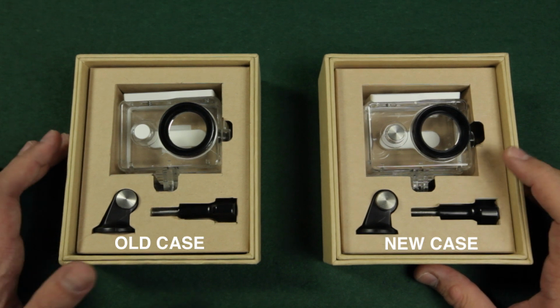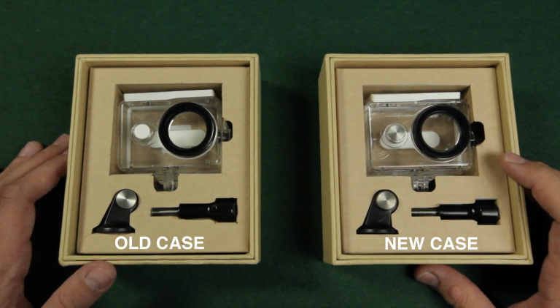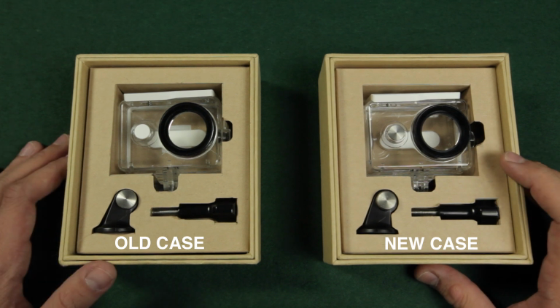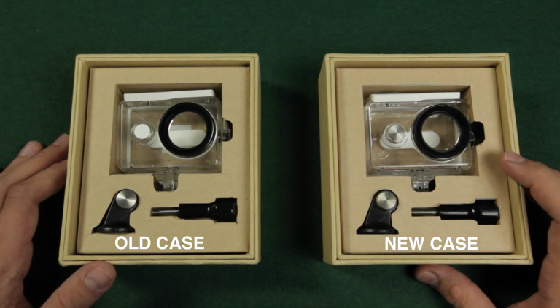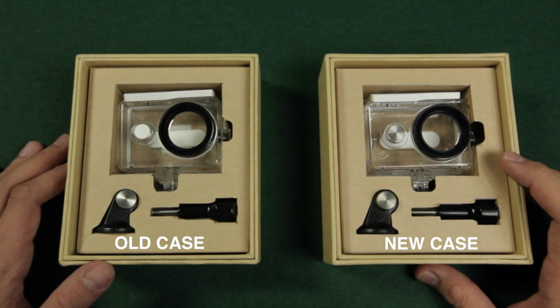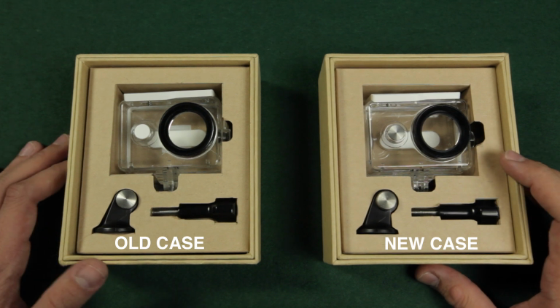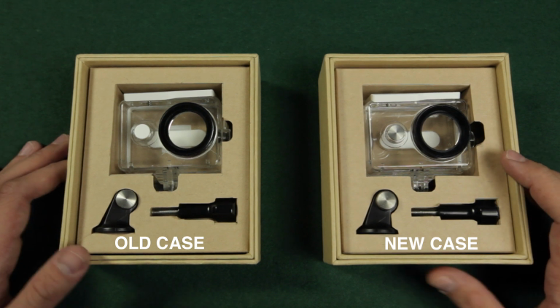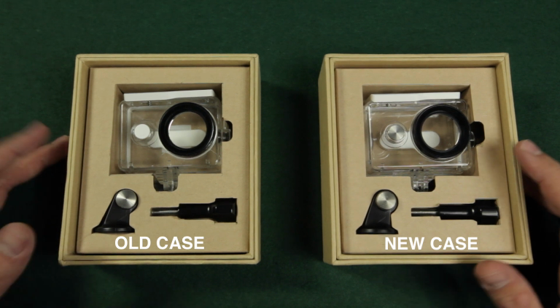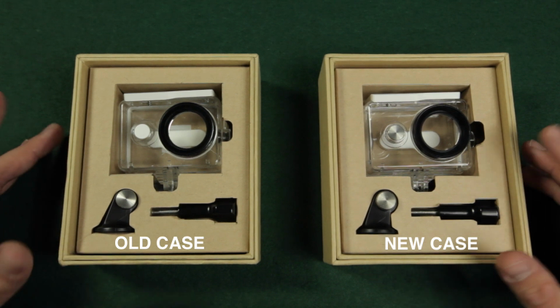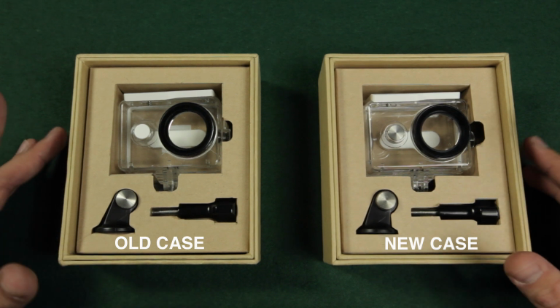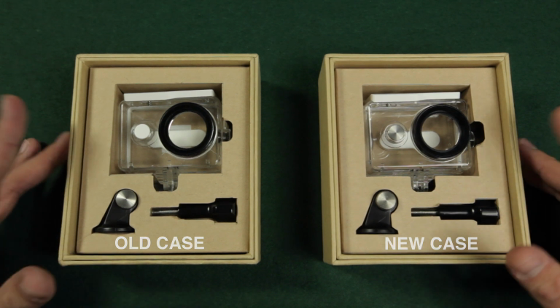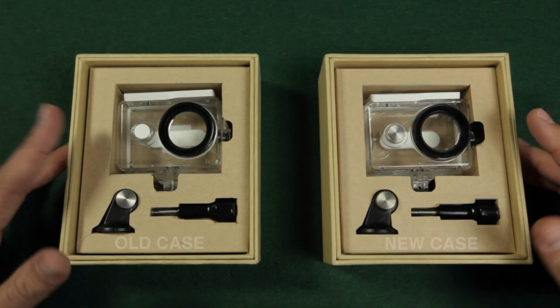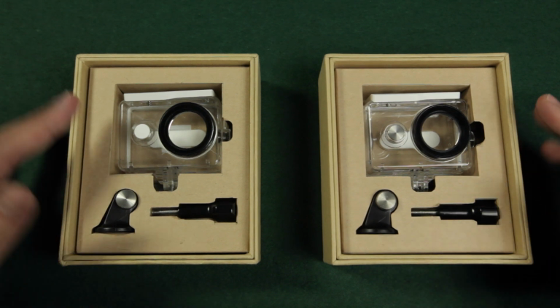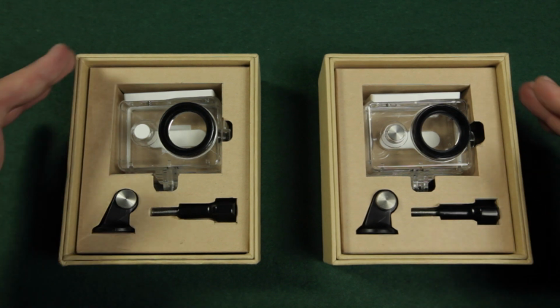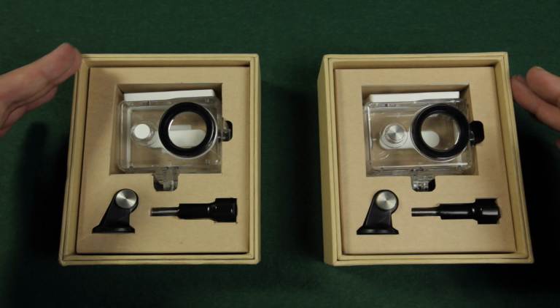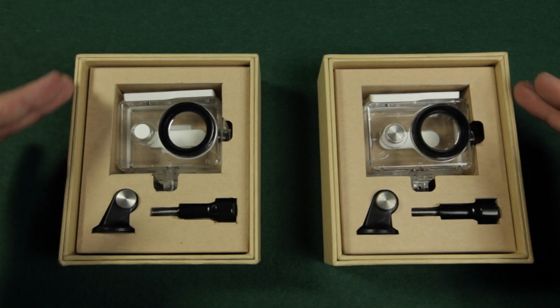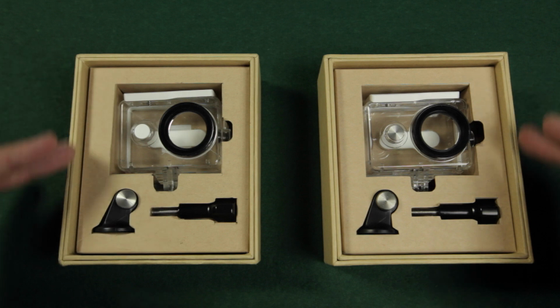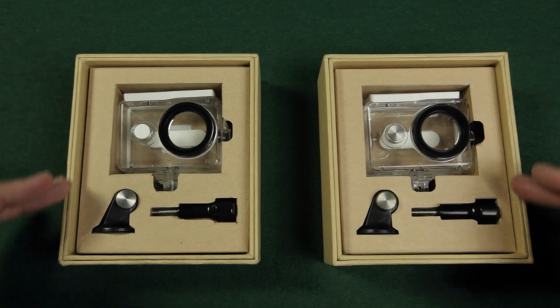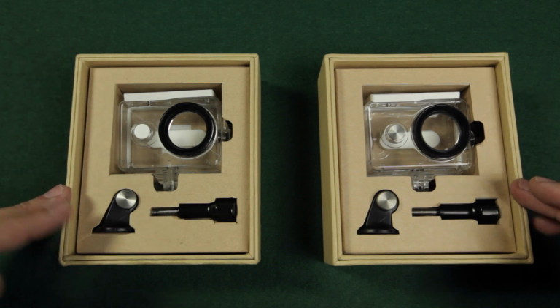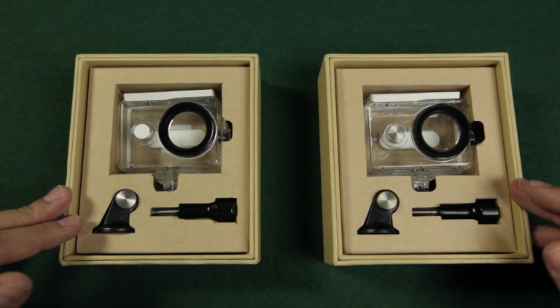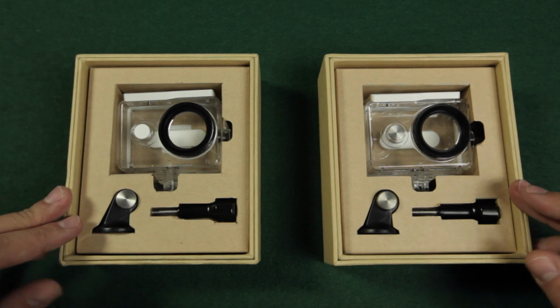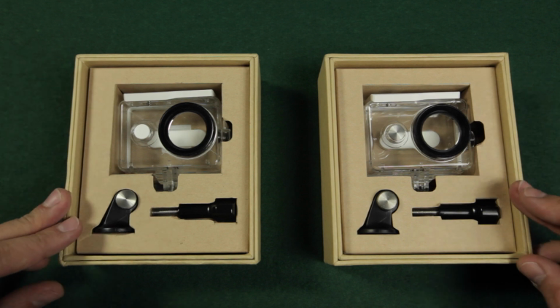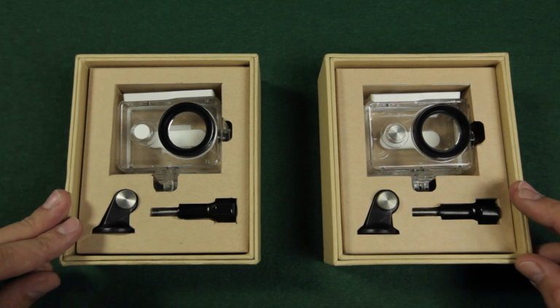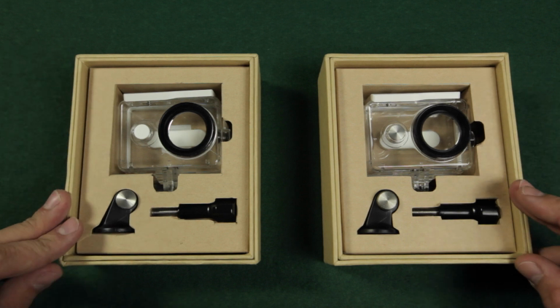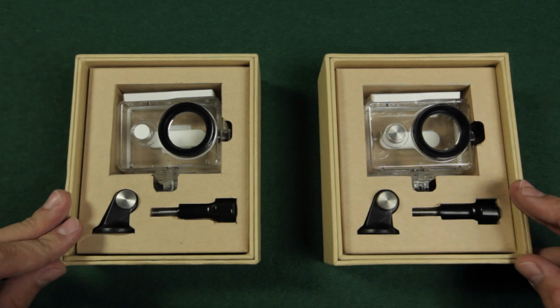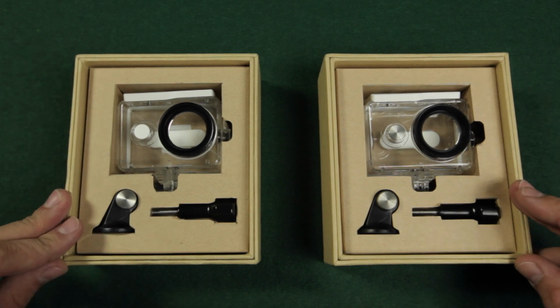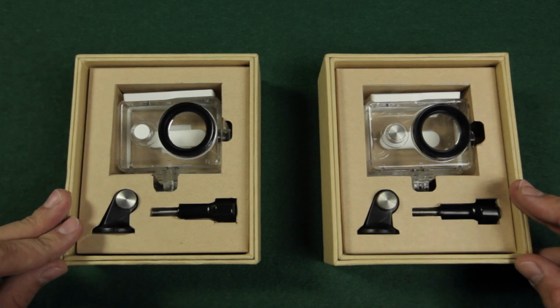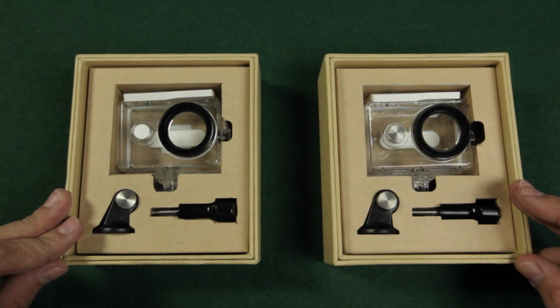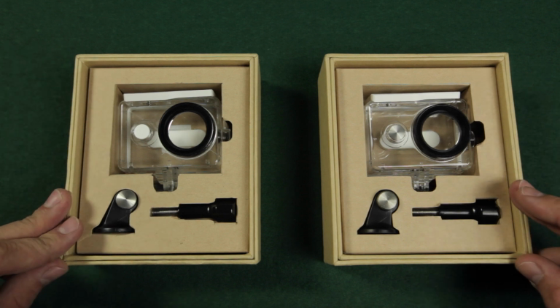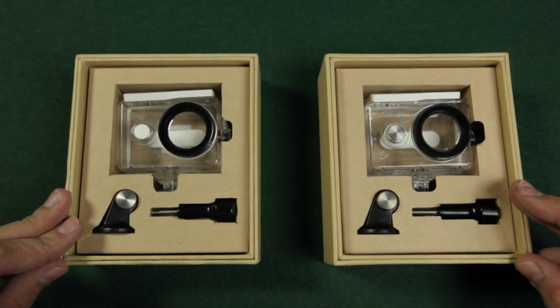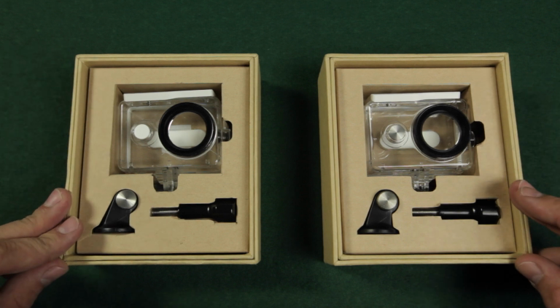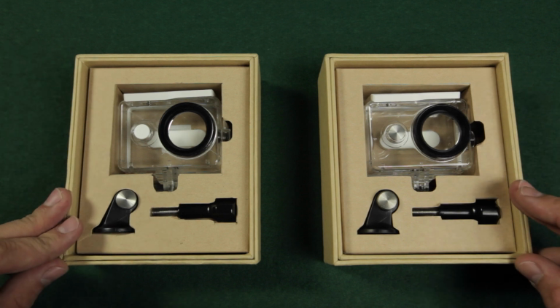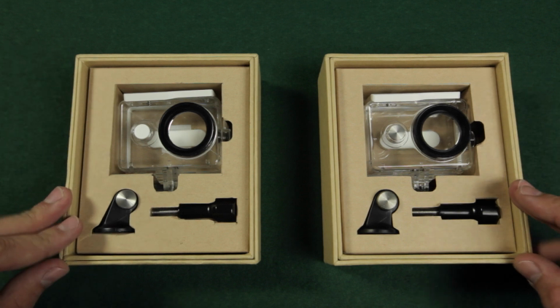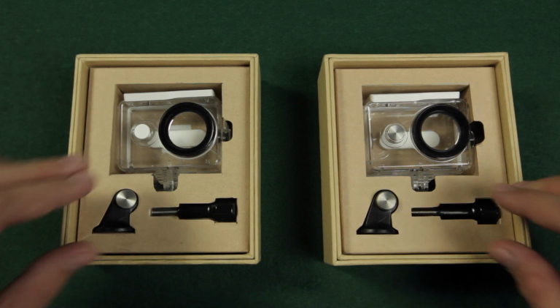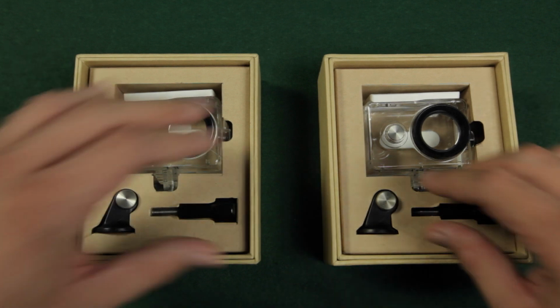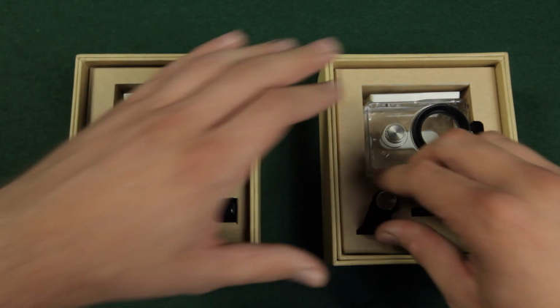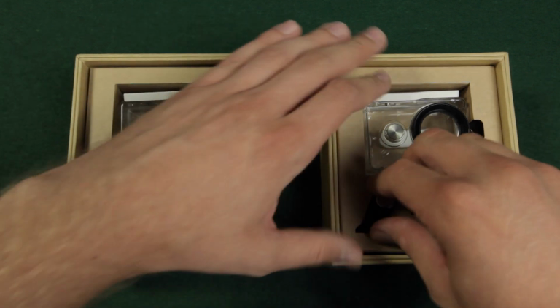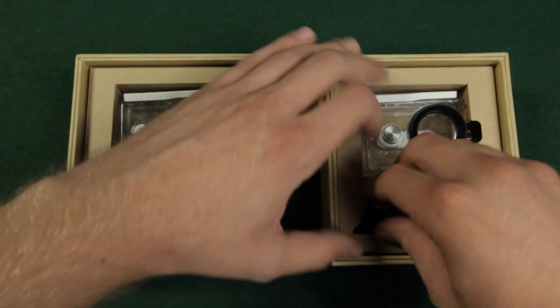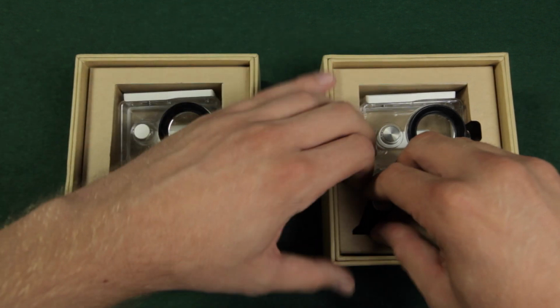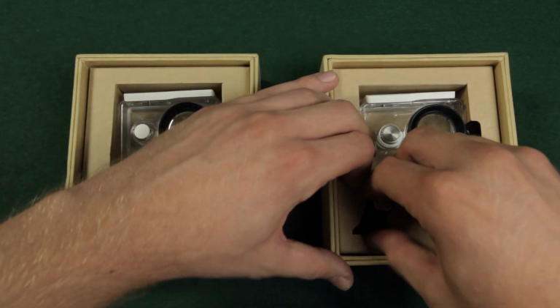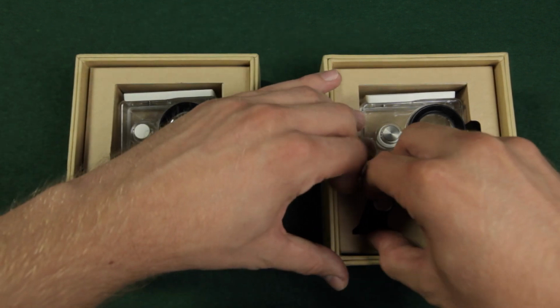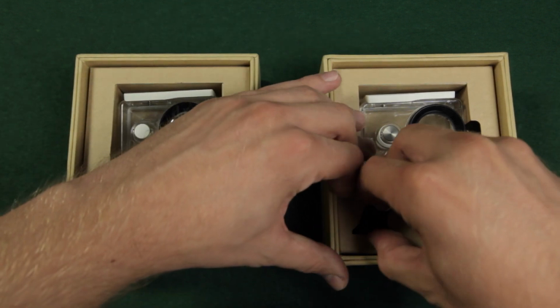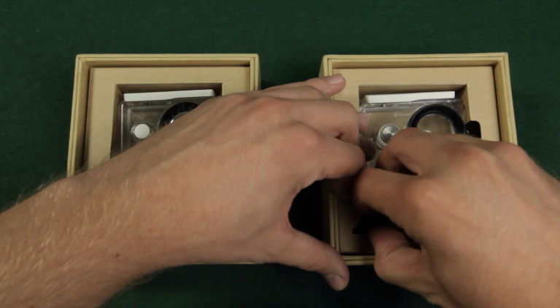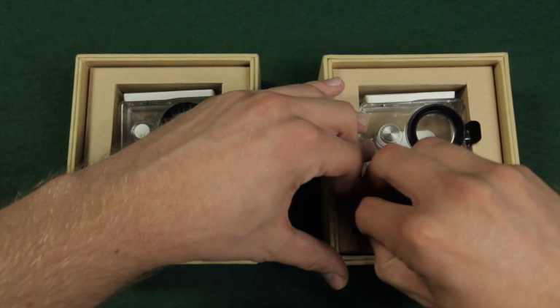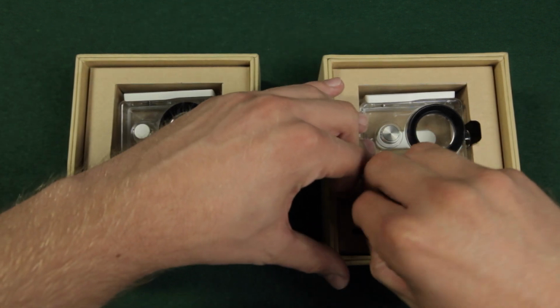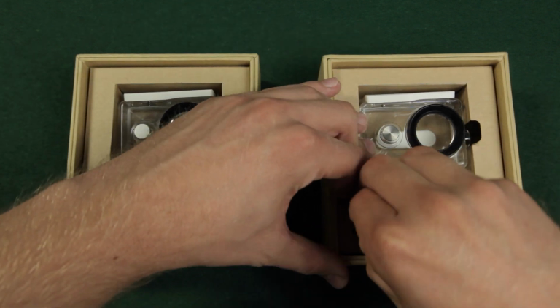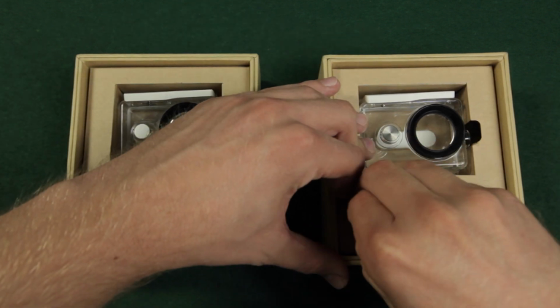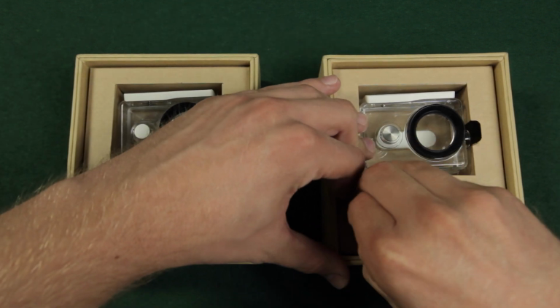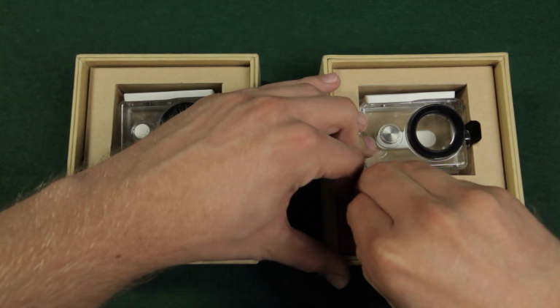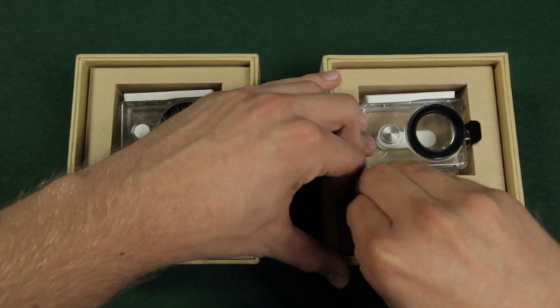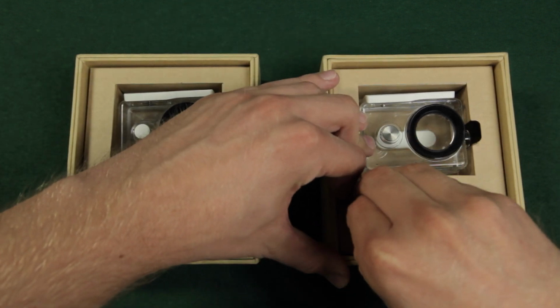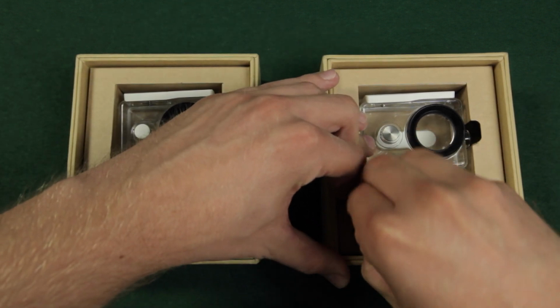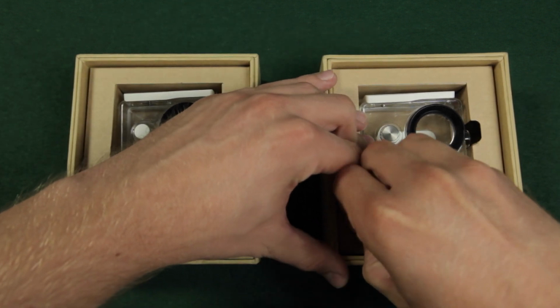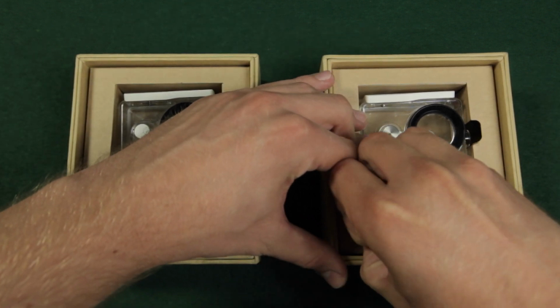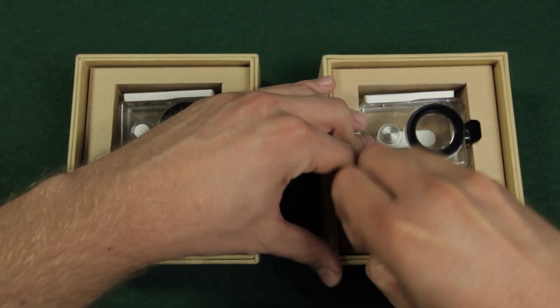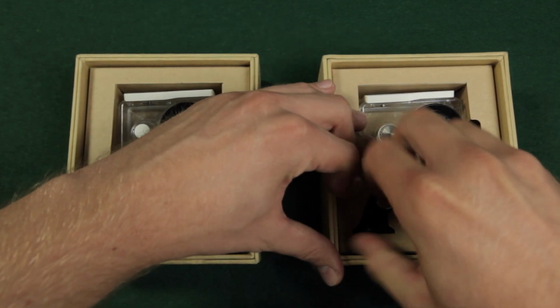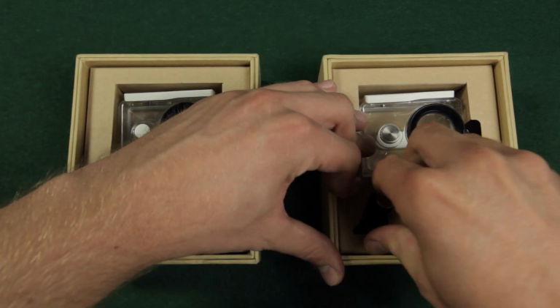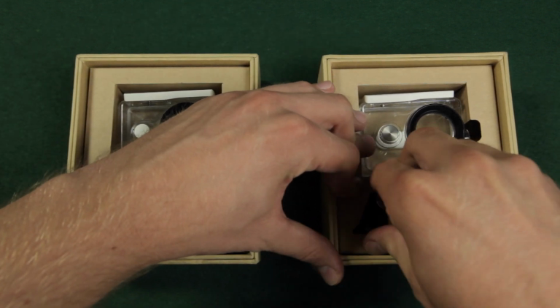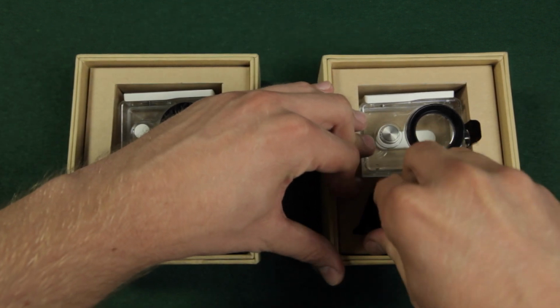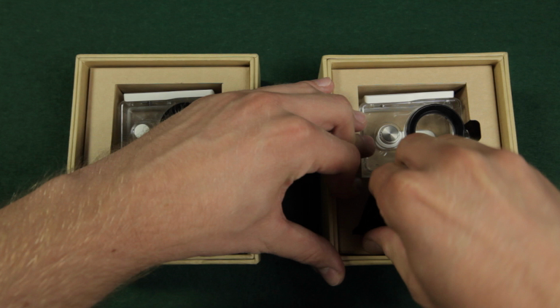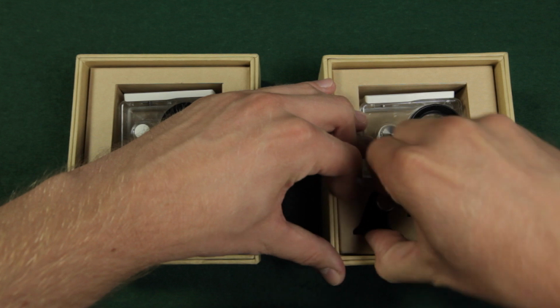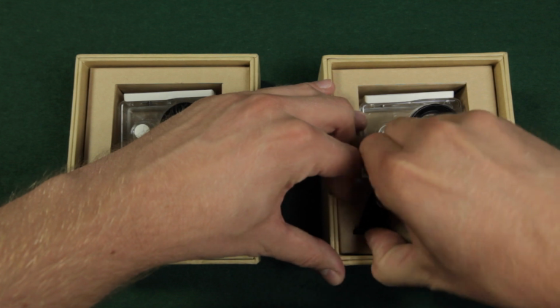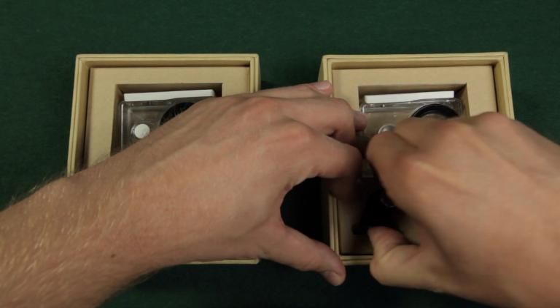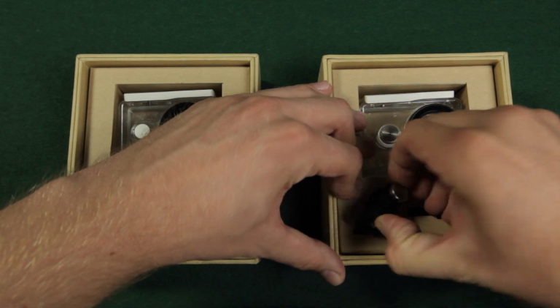It comes in the same packaging as the old one, and besides the case, there is also the quarter inch adapter for the GoPro mount included.